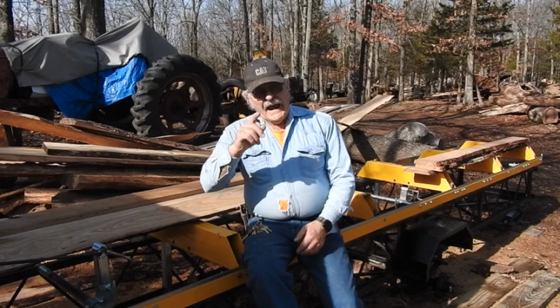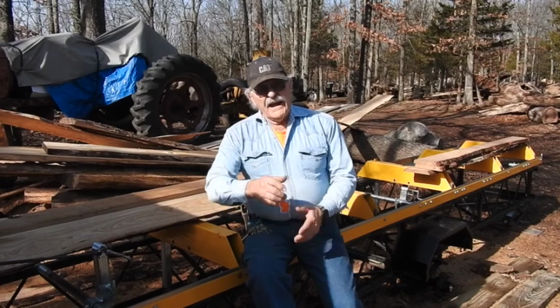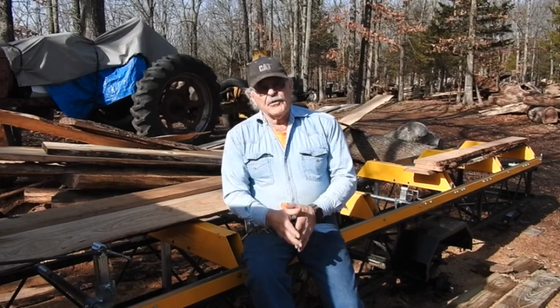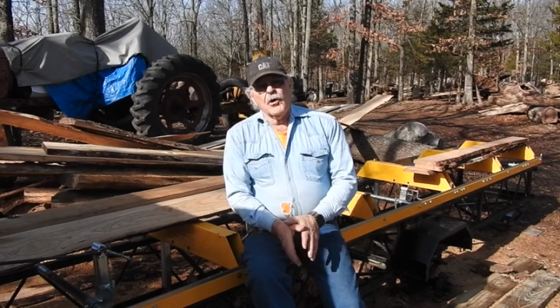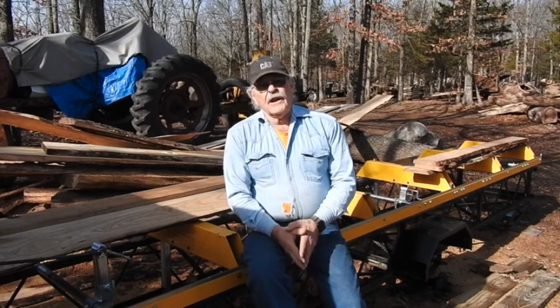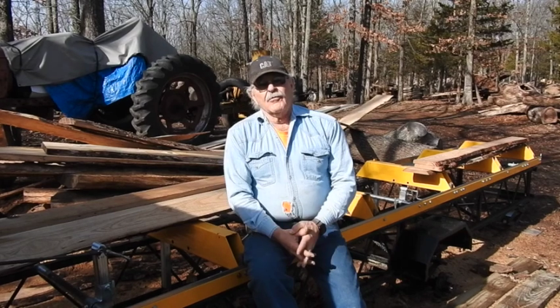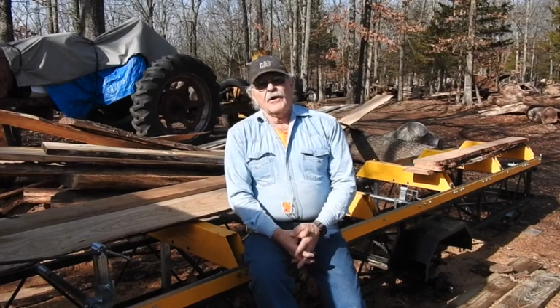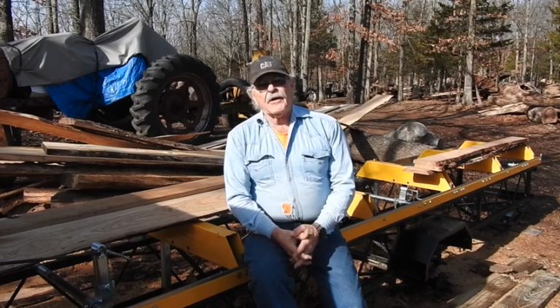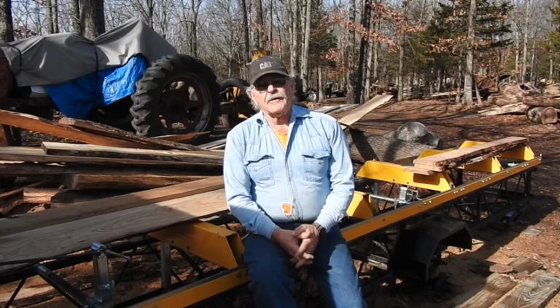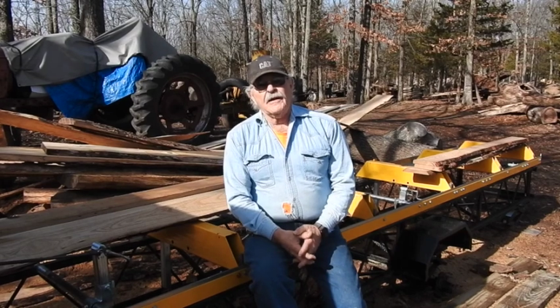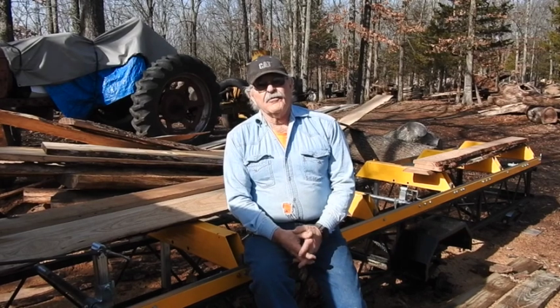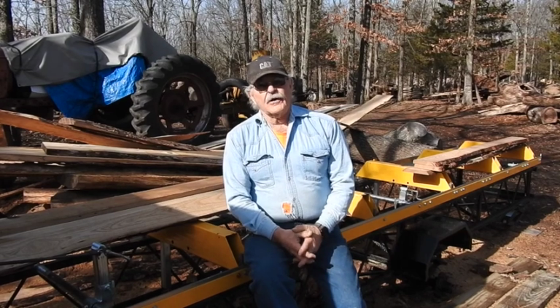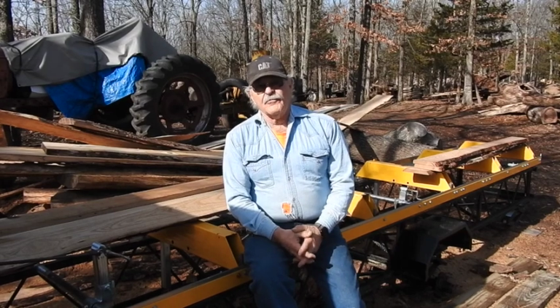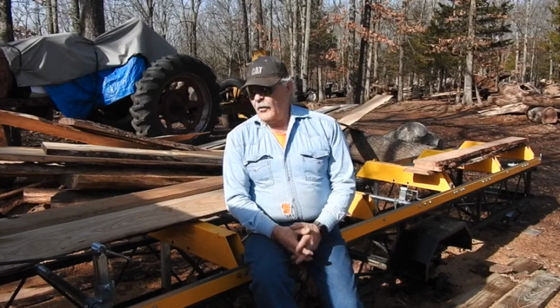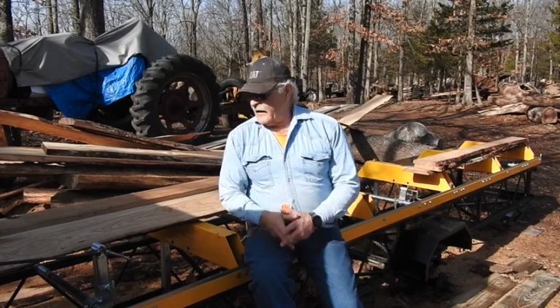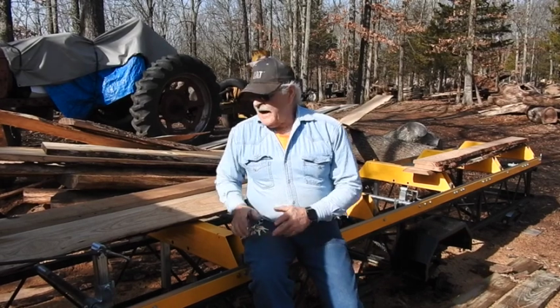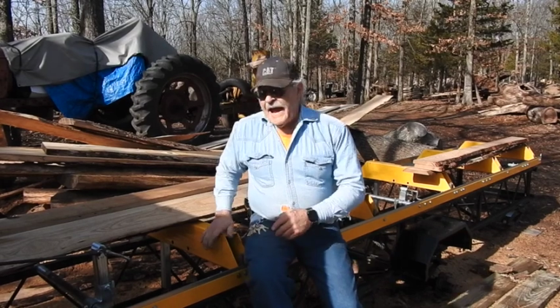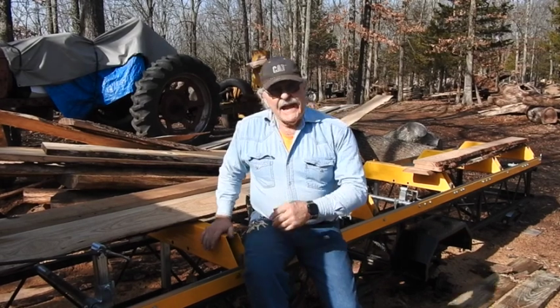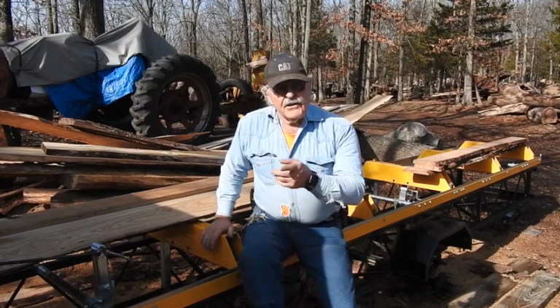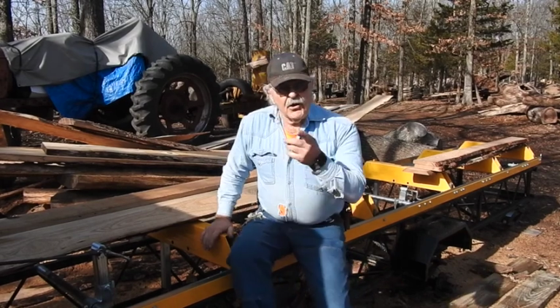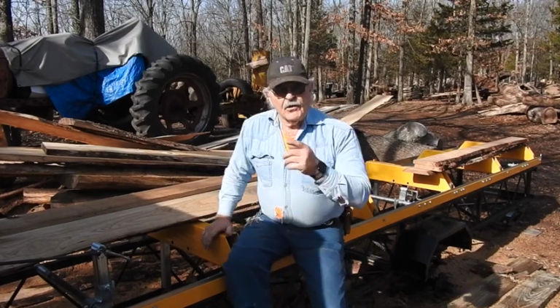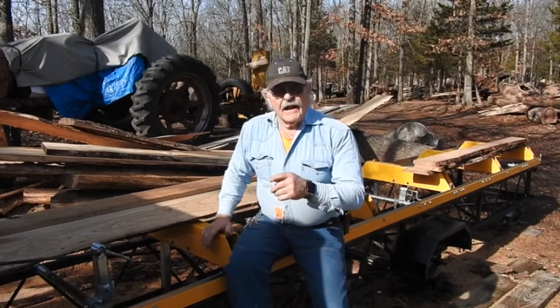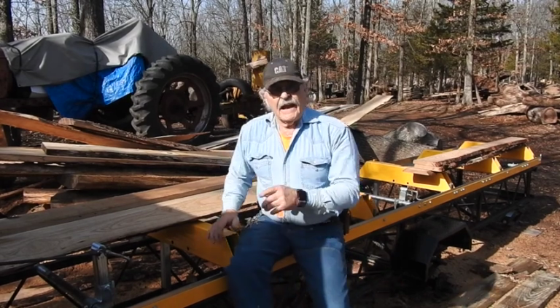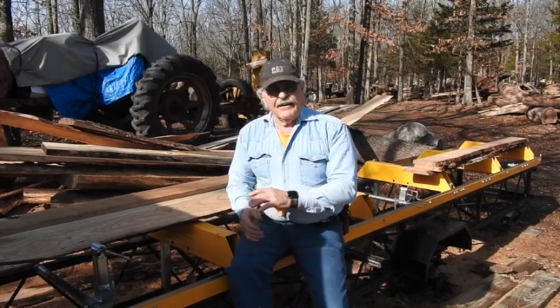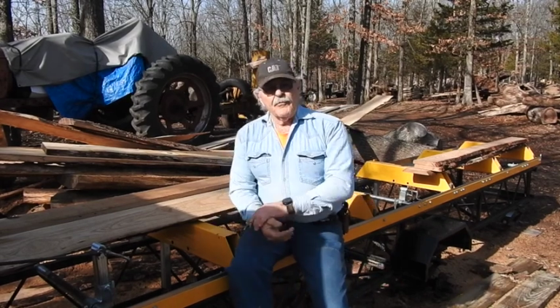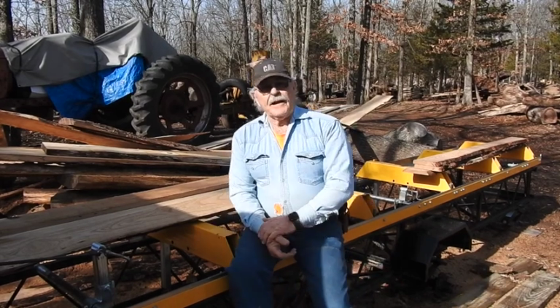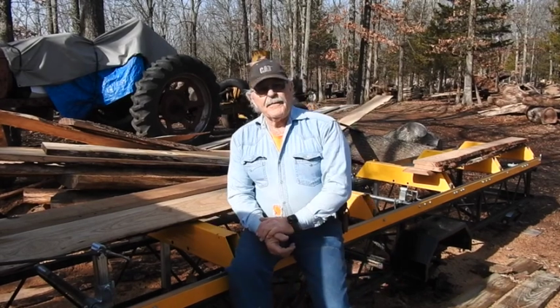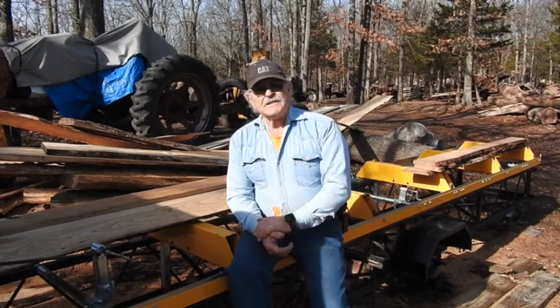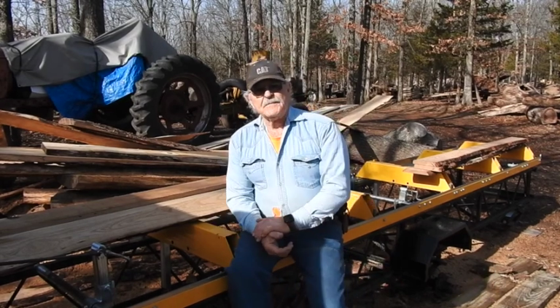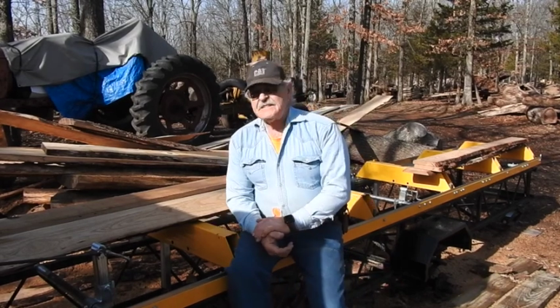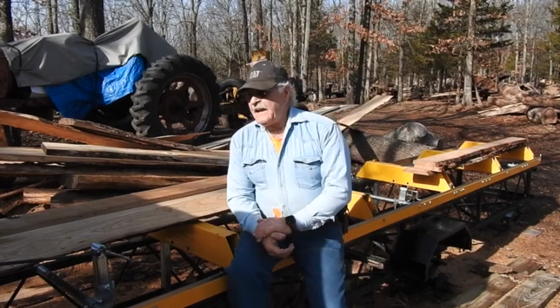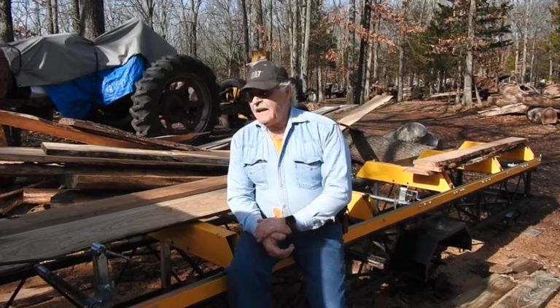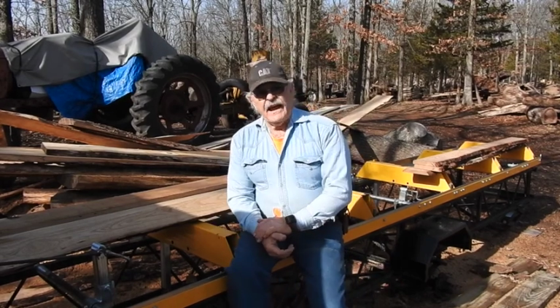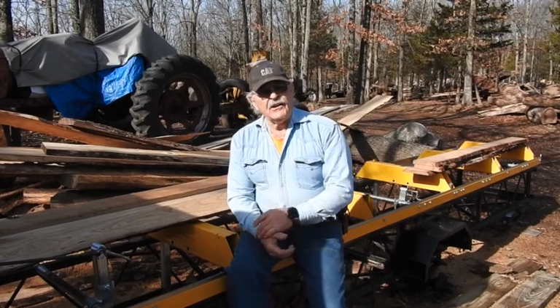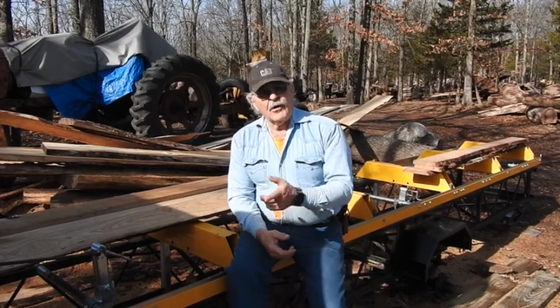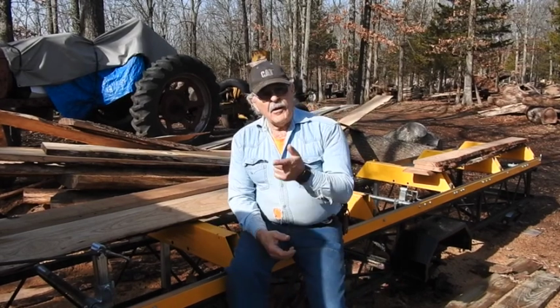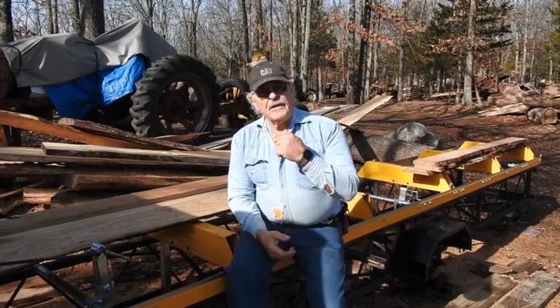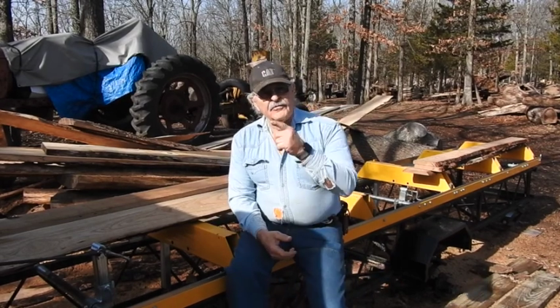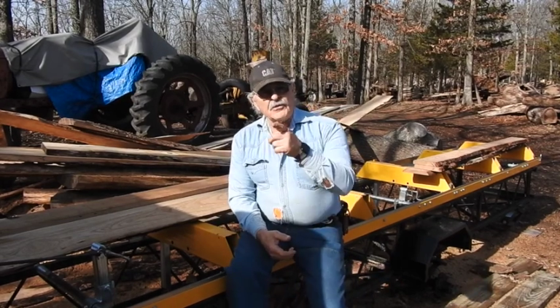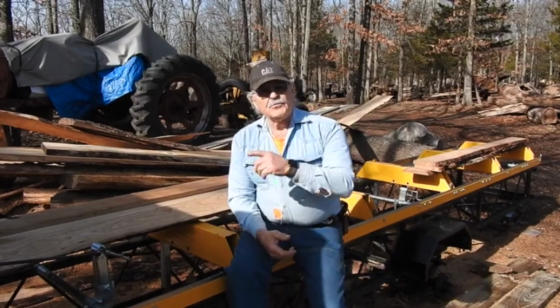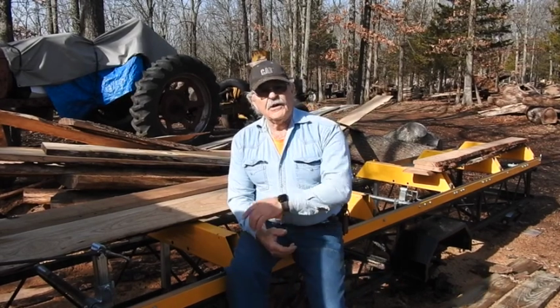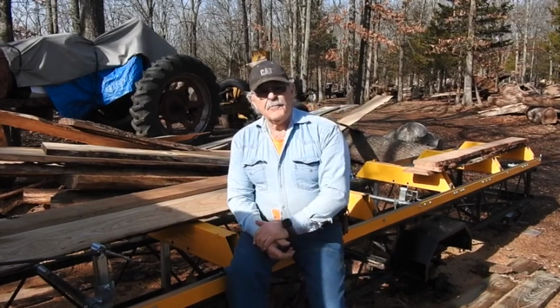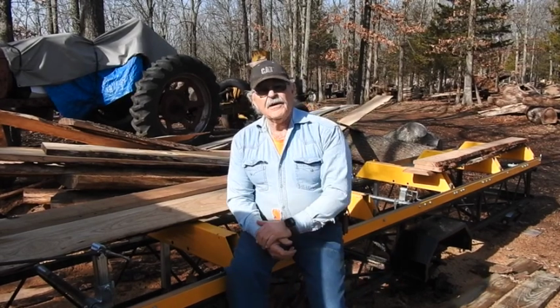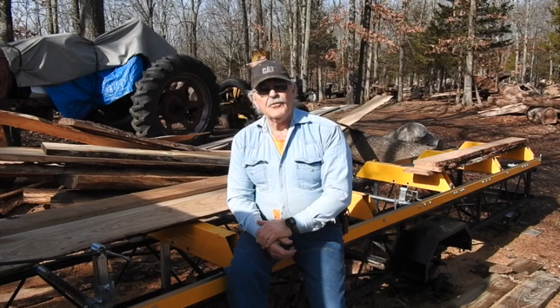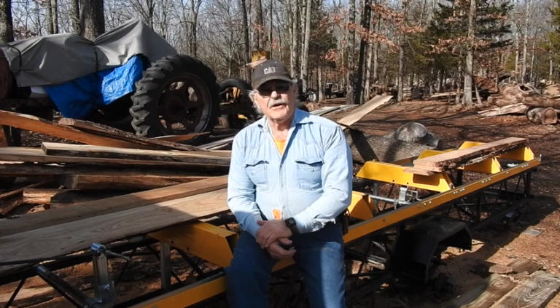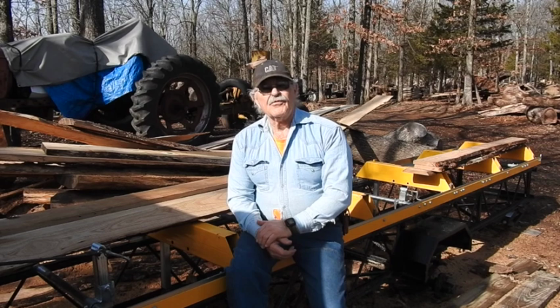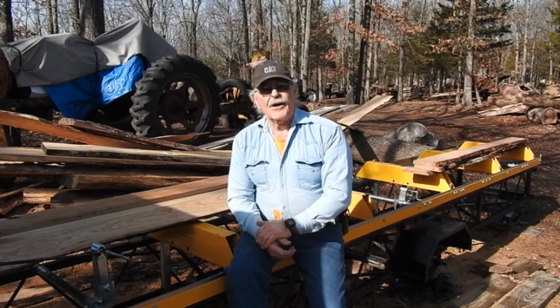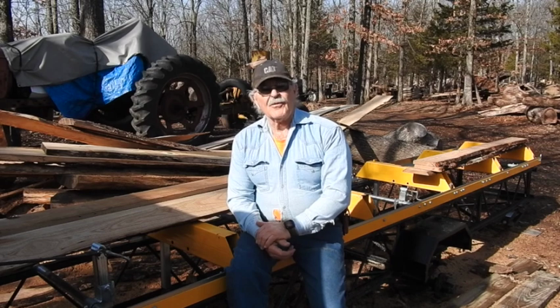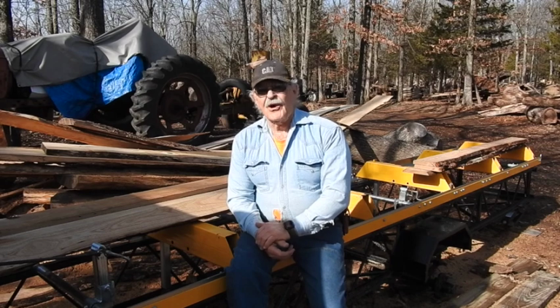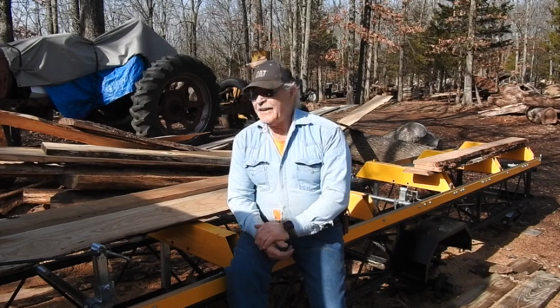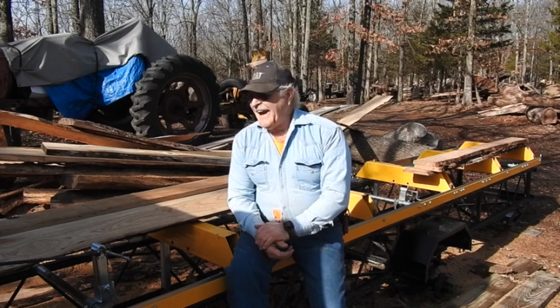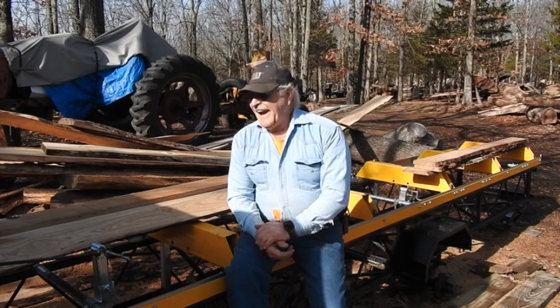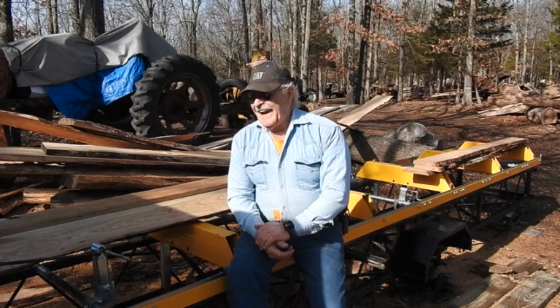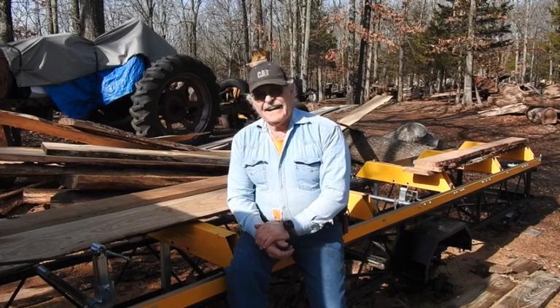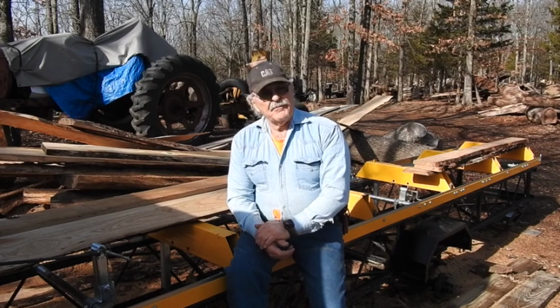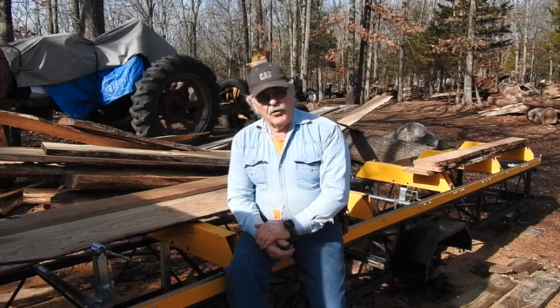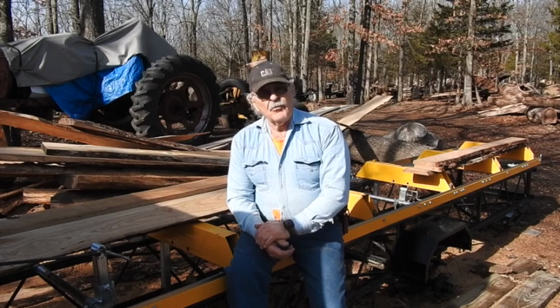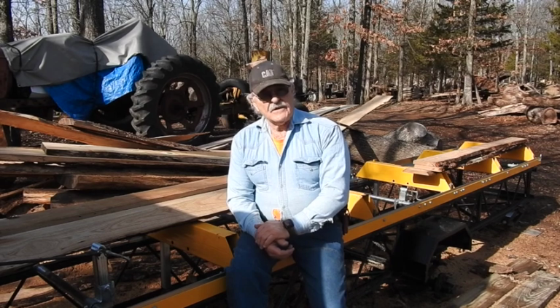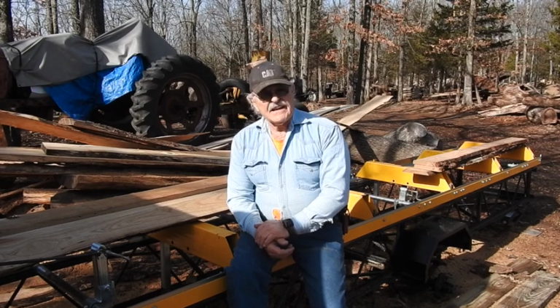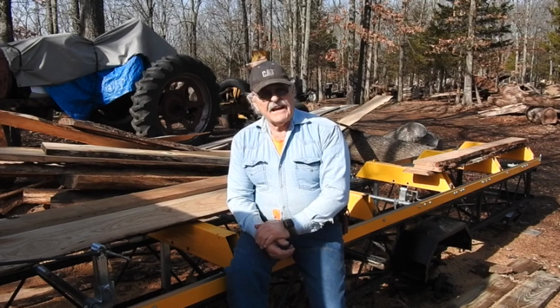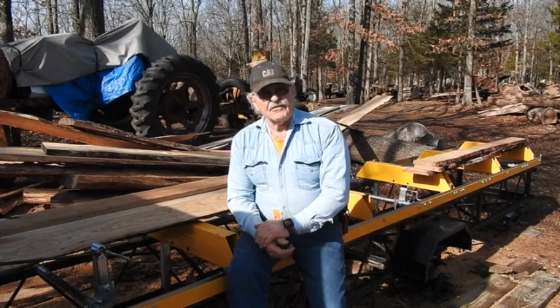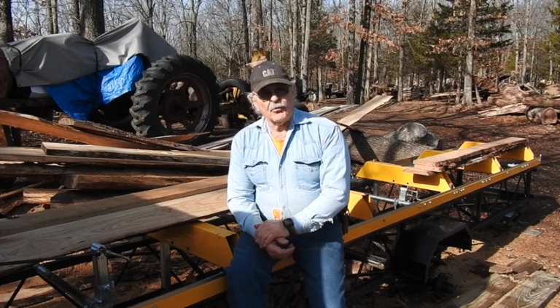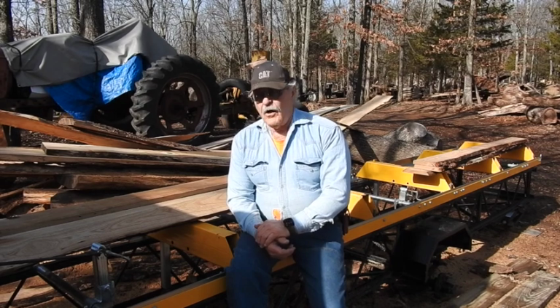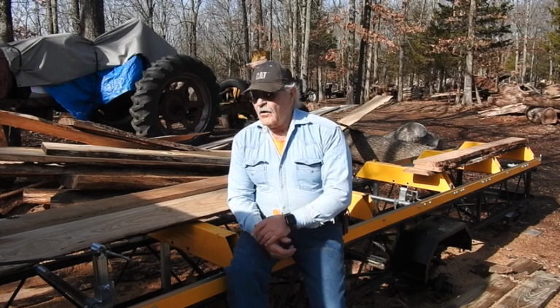Good morning, everyone. TrackMan44 here. You know, everybody makes a mistake, and I'll be the first one to admit whenever I'm wrong — and boy, was I ever wrong.